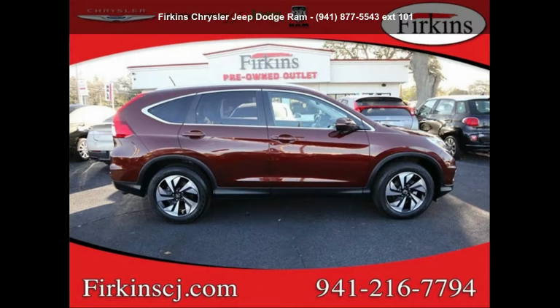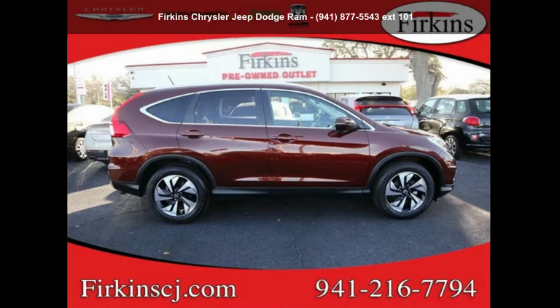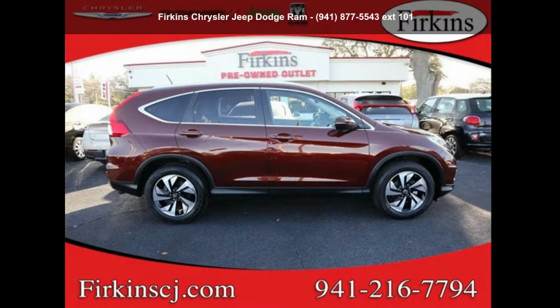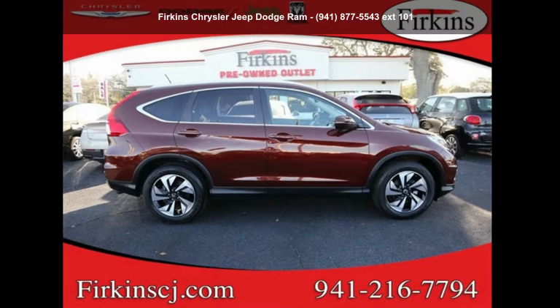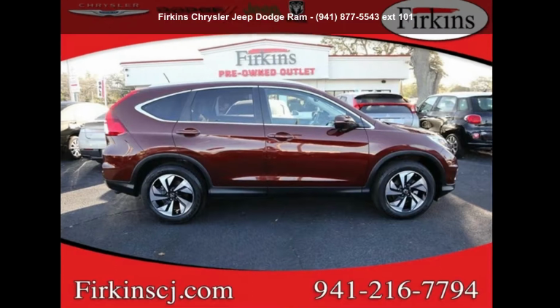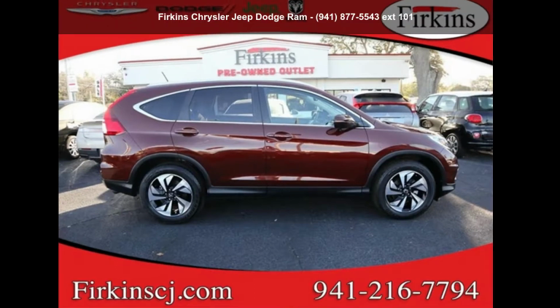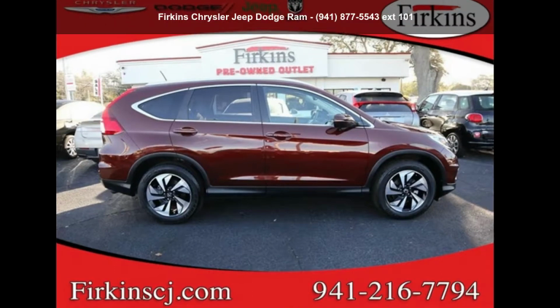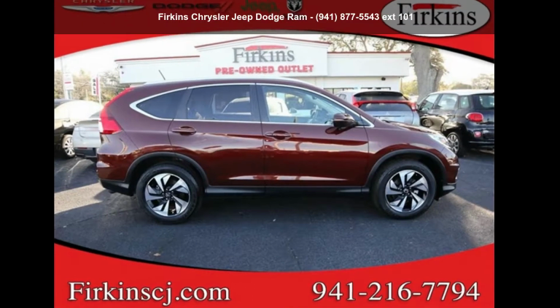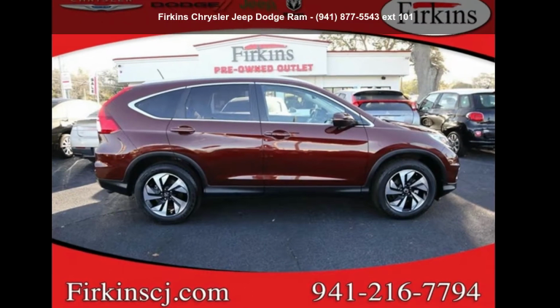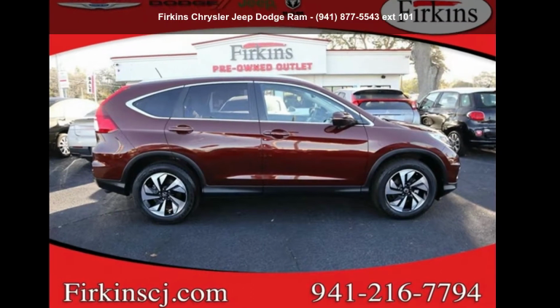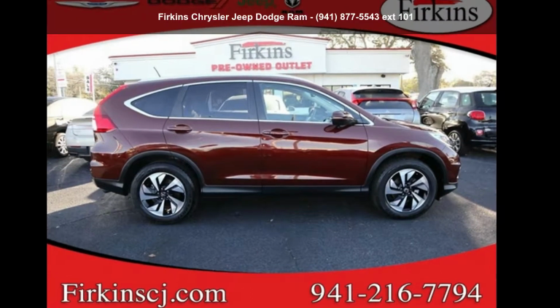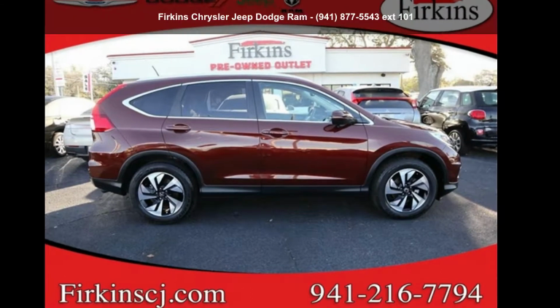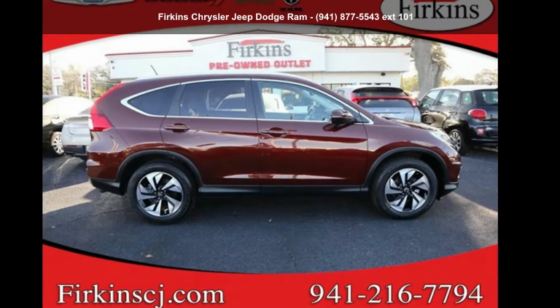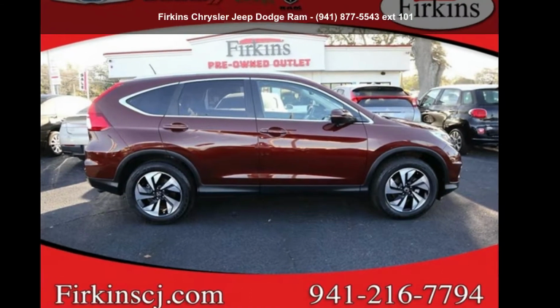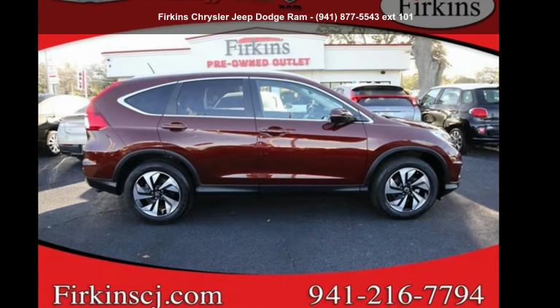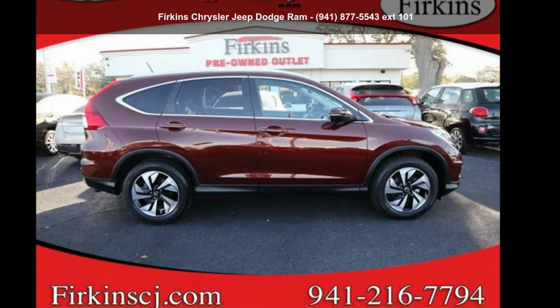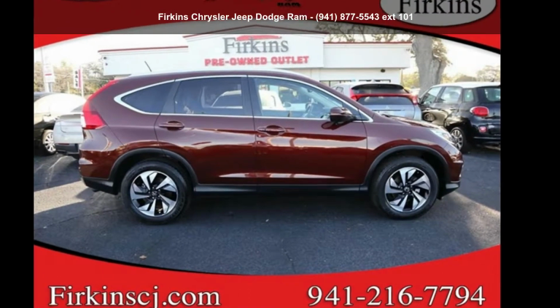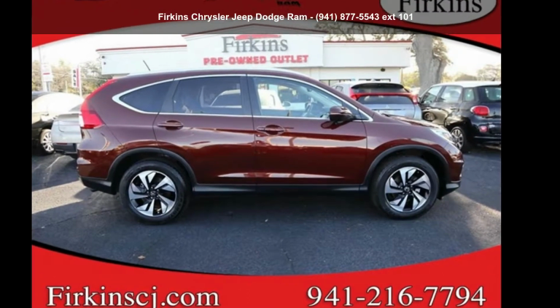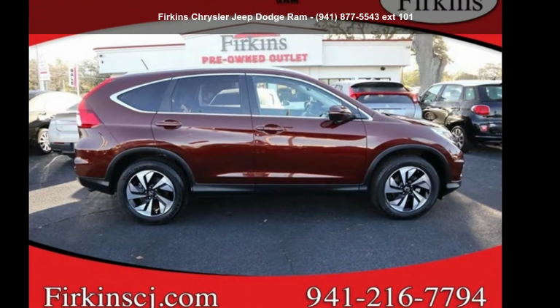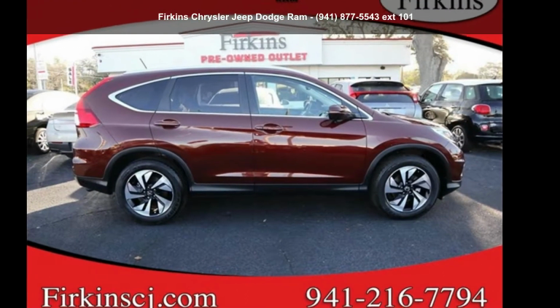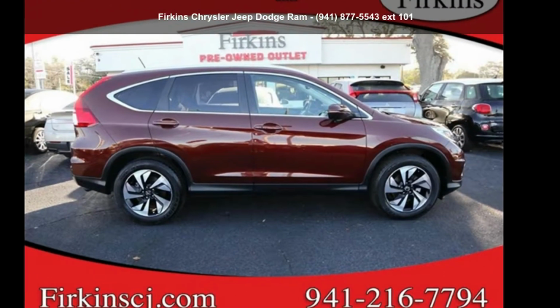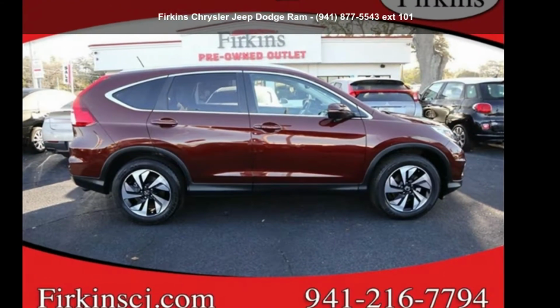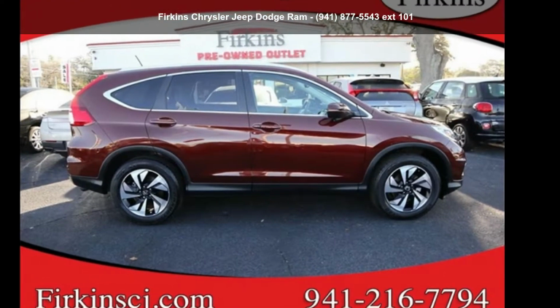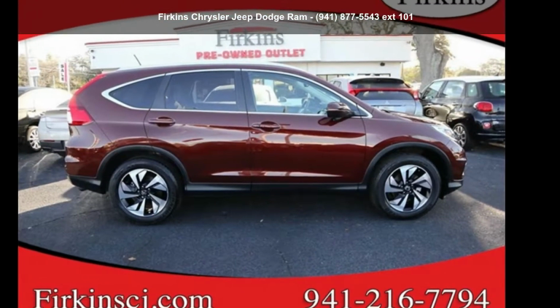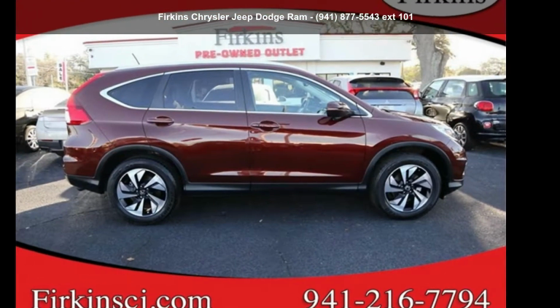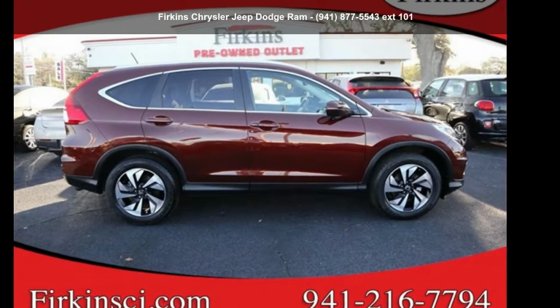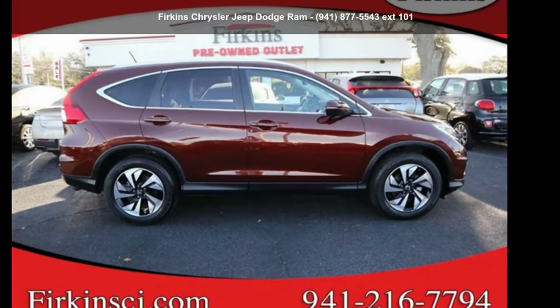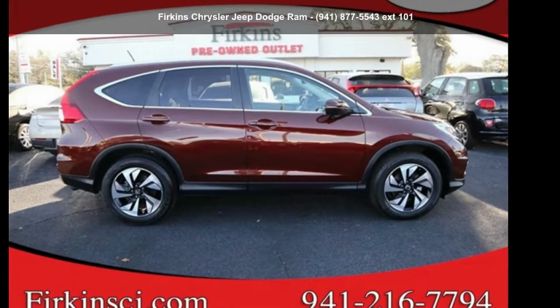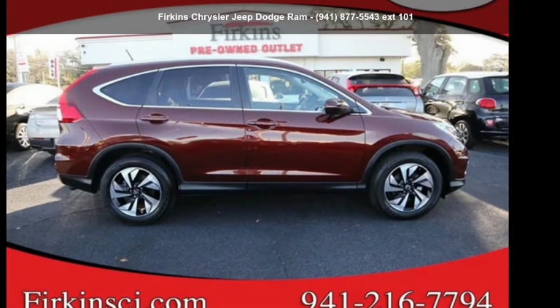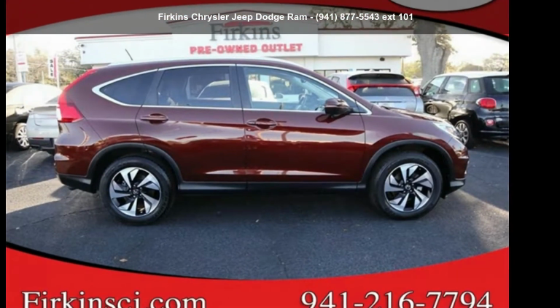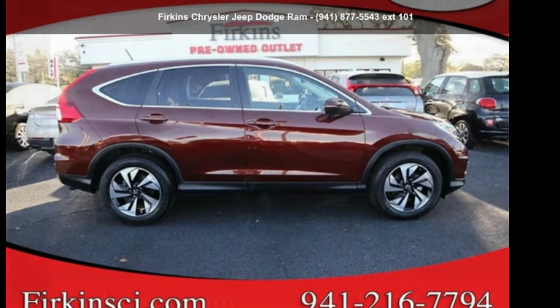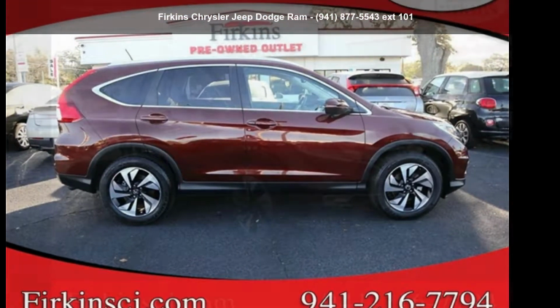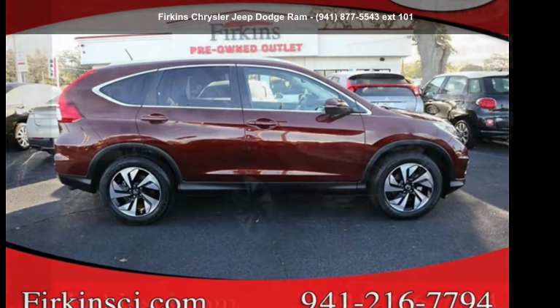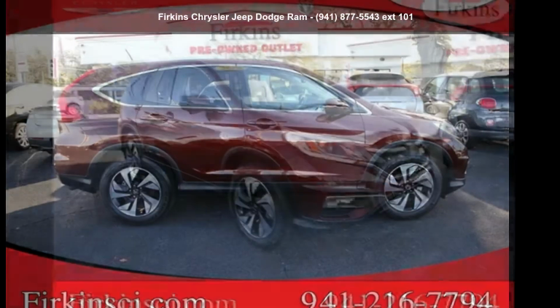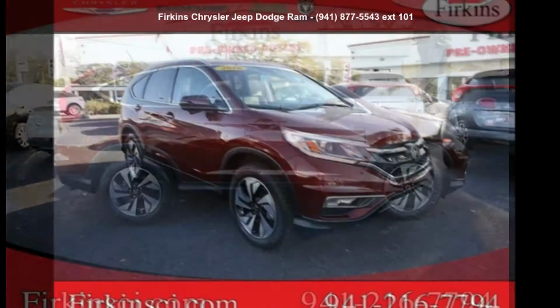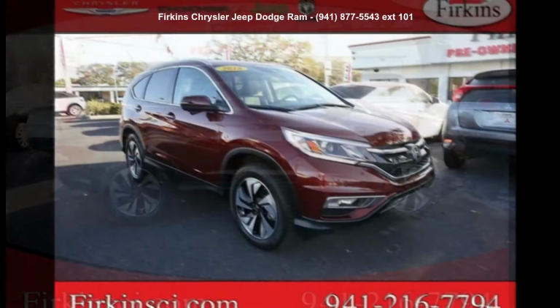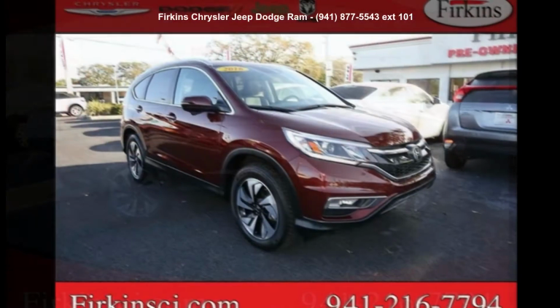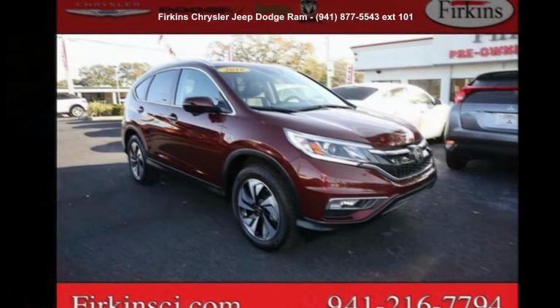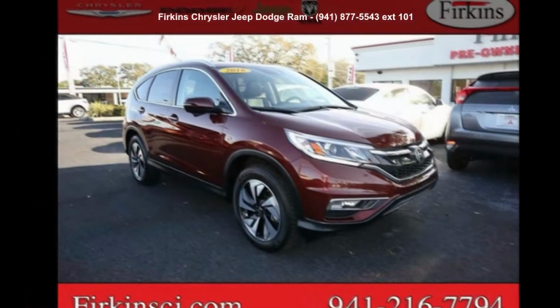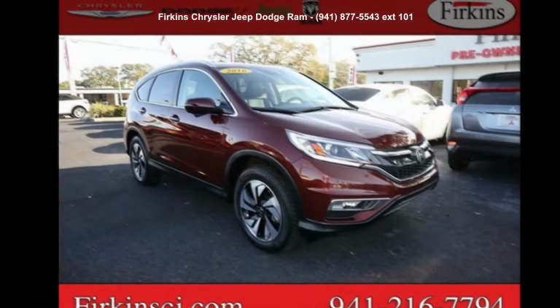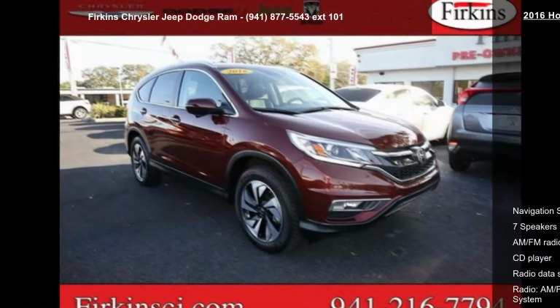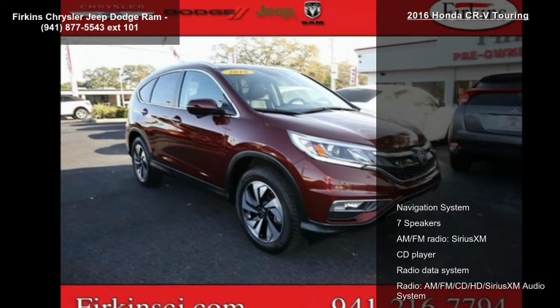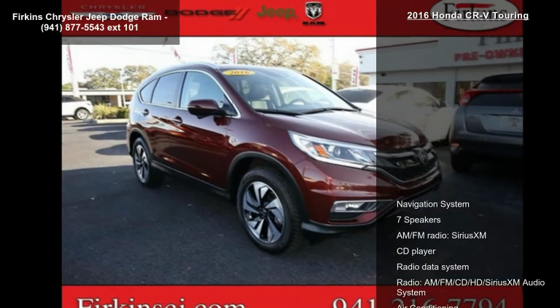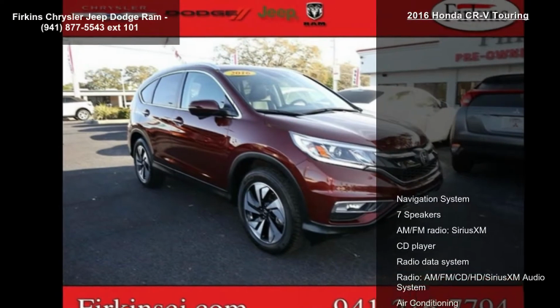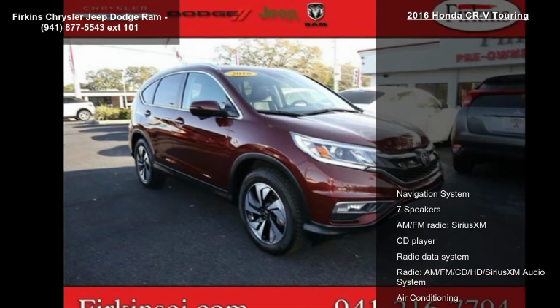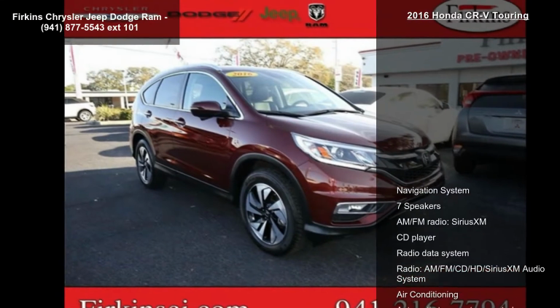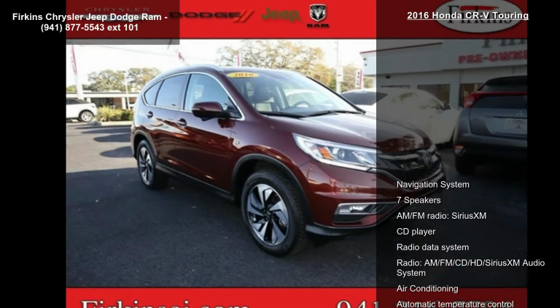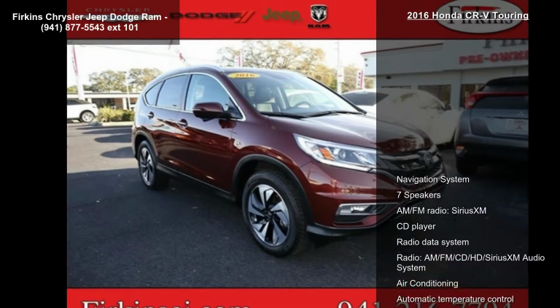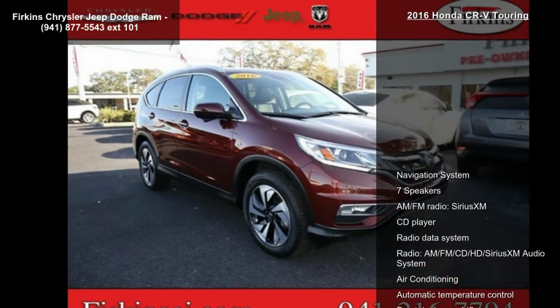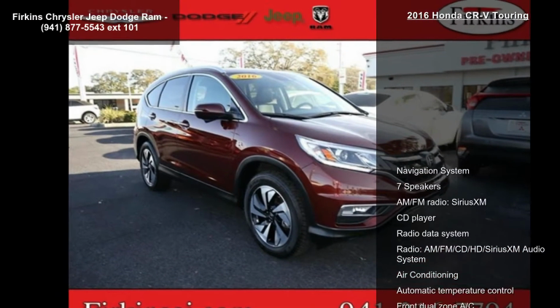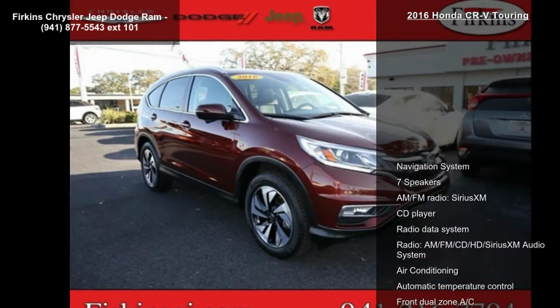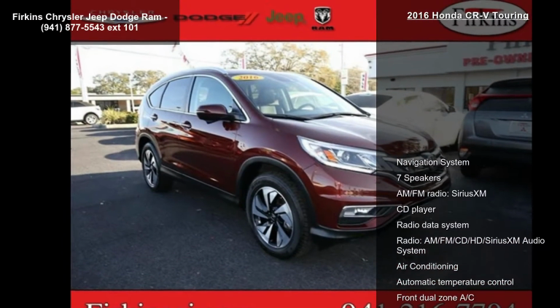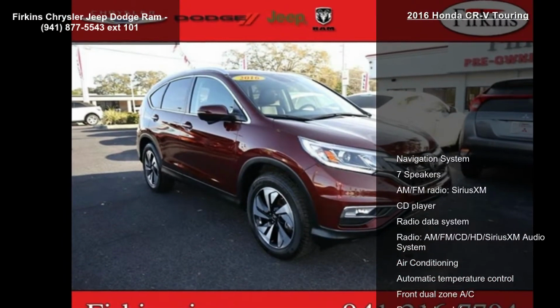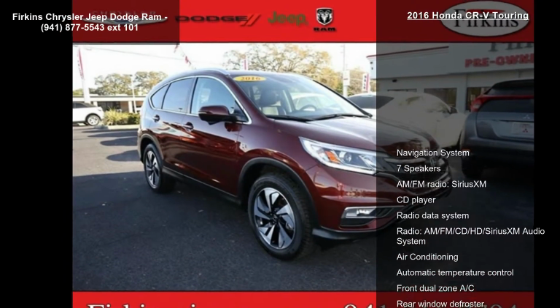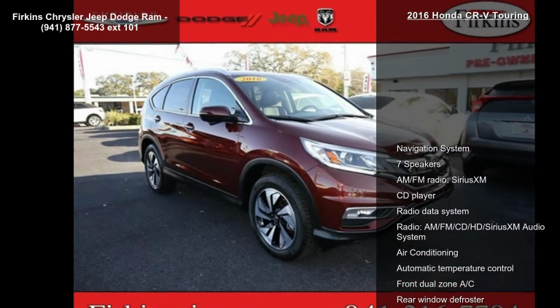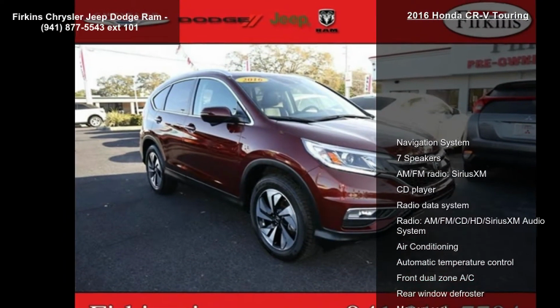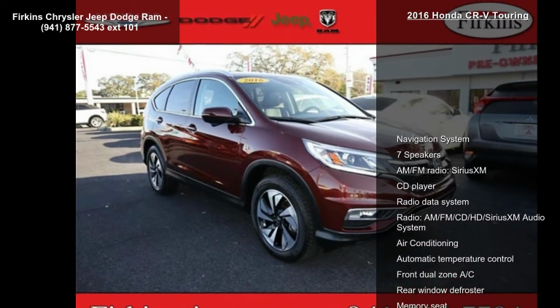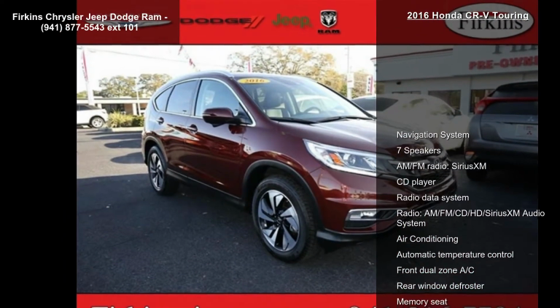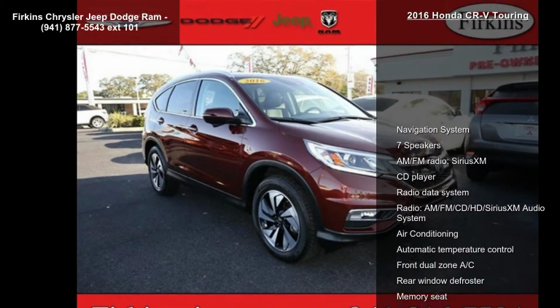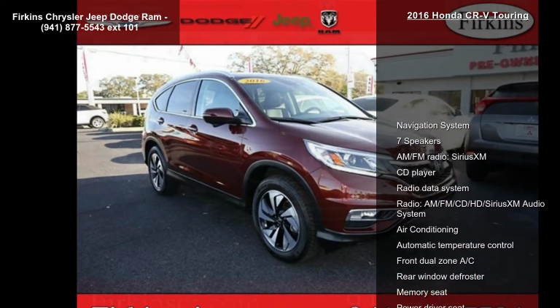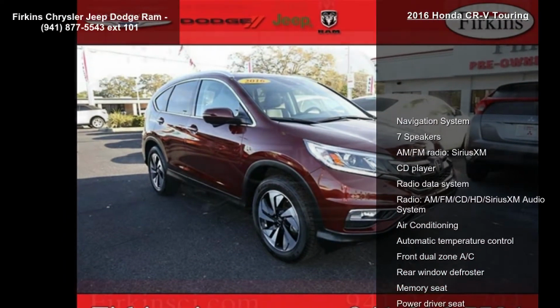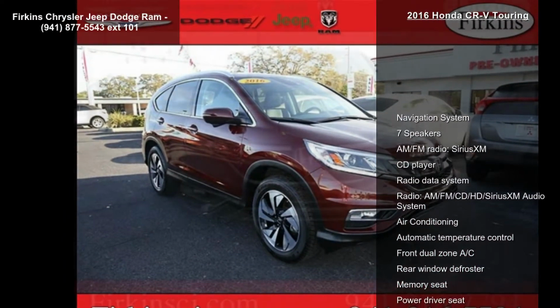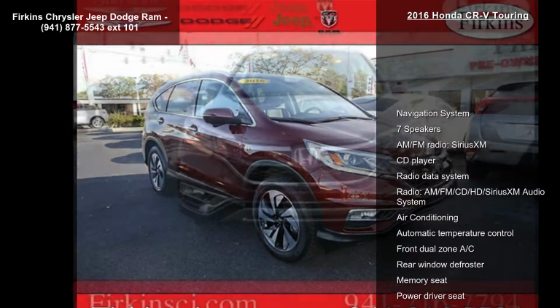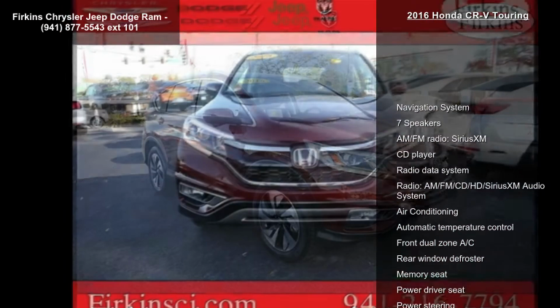Arrive in style with this Honda 2016 CR-V Touring. If you are looking for a first-rate auto, this one could be yours today.